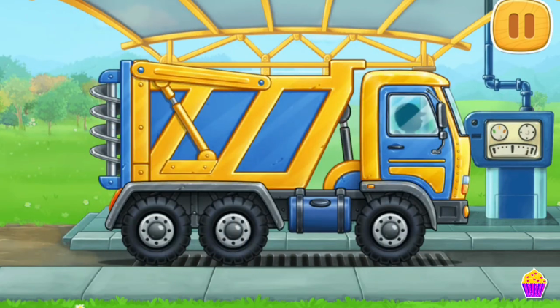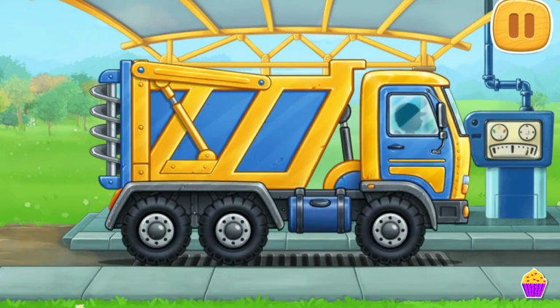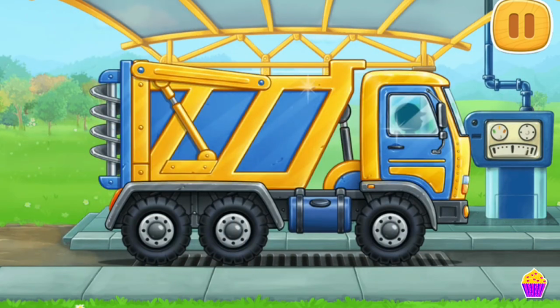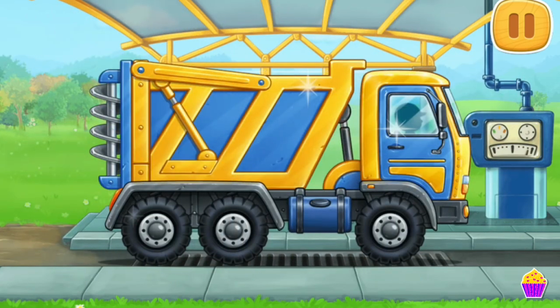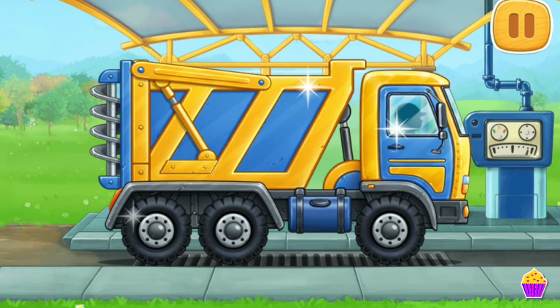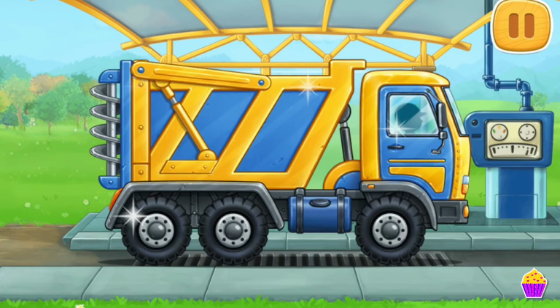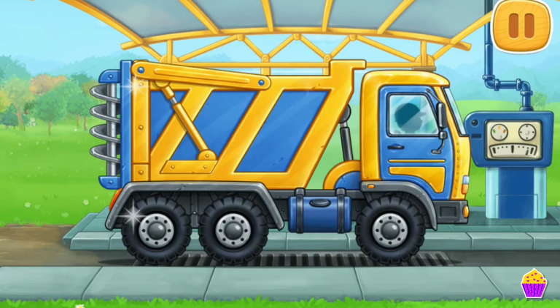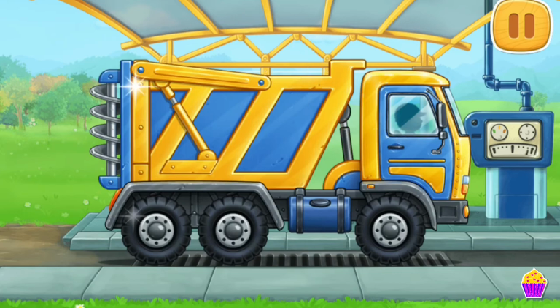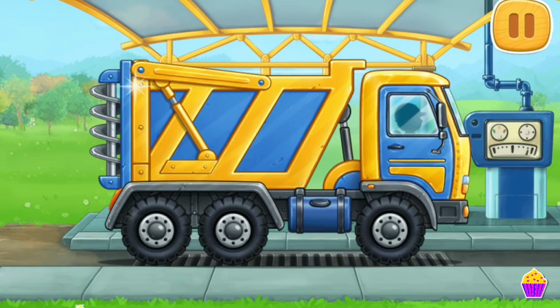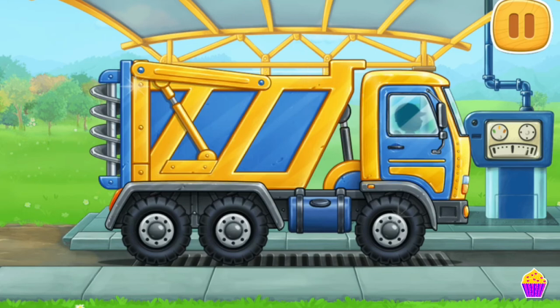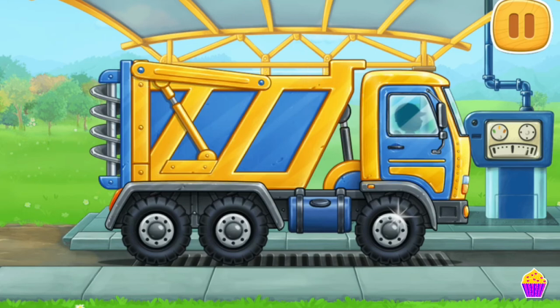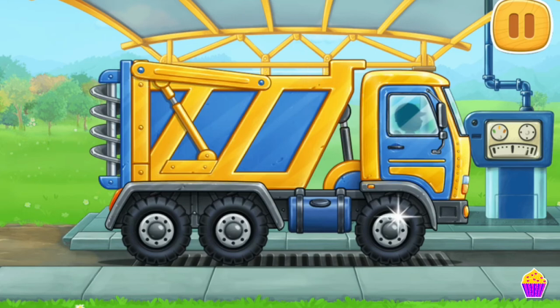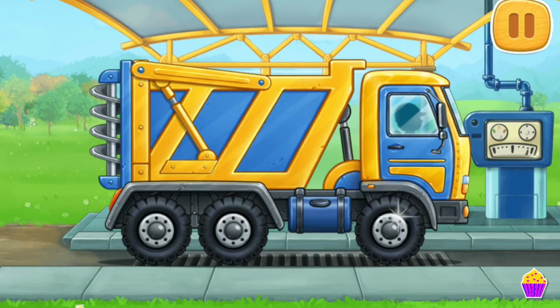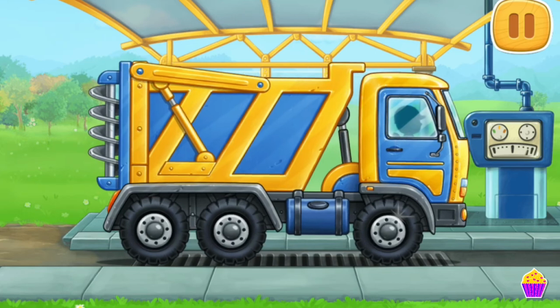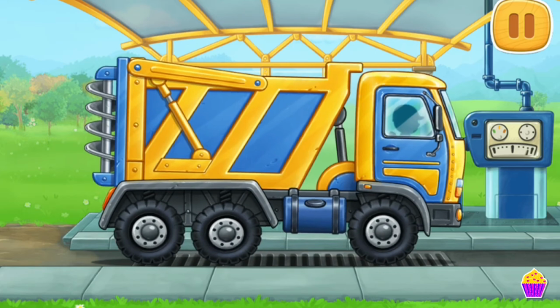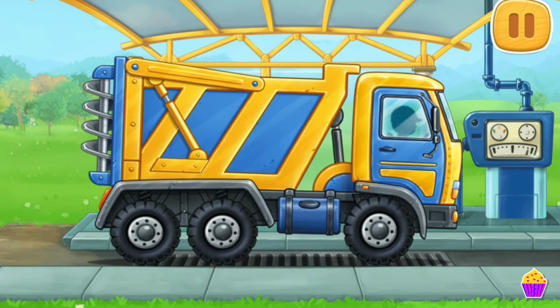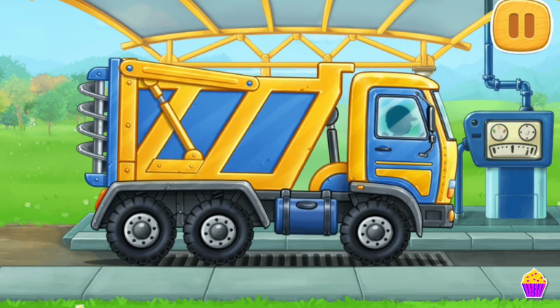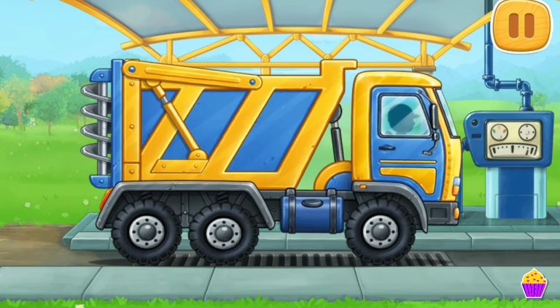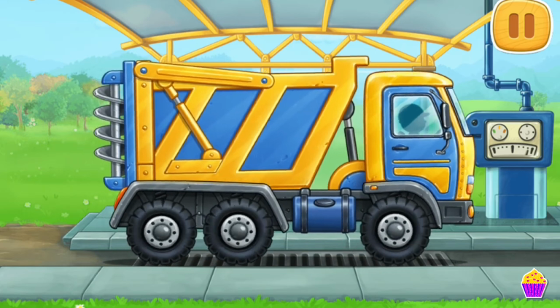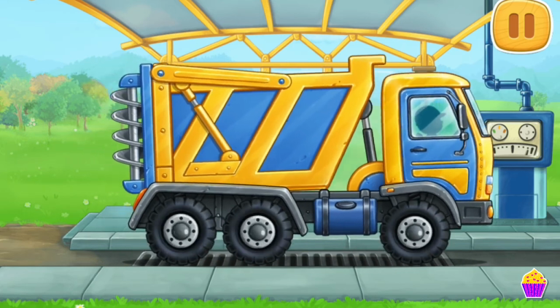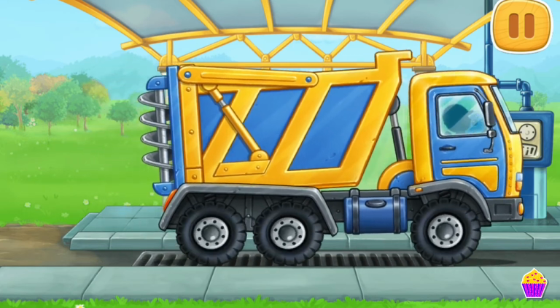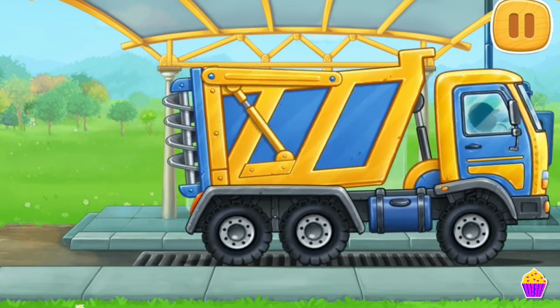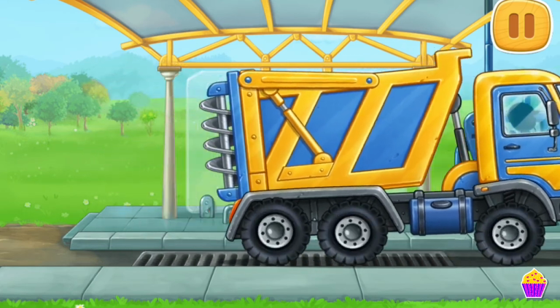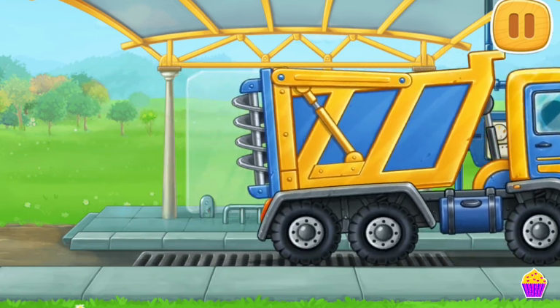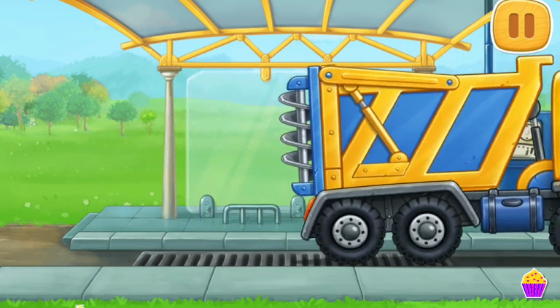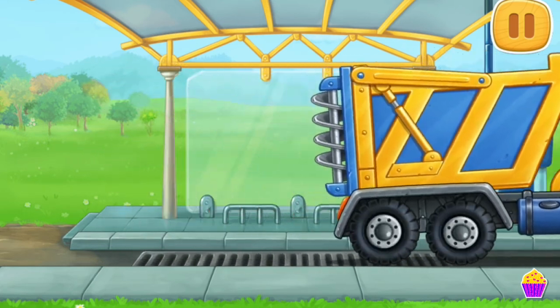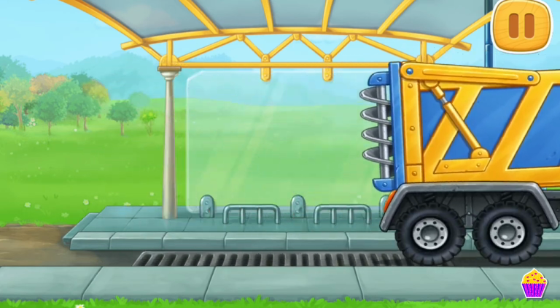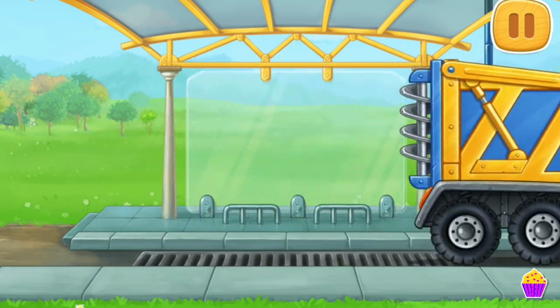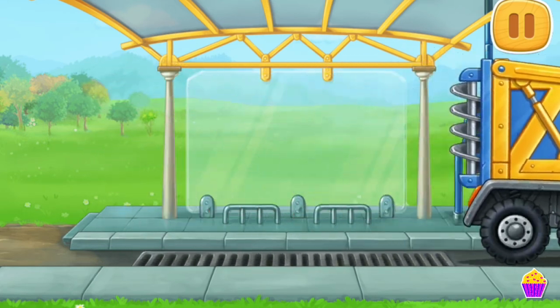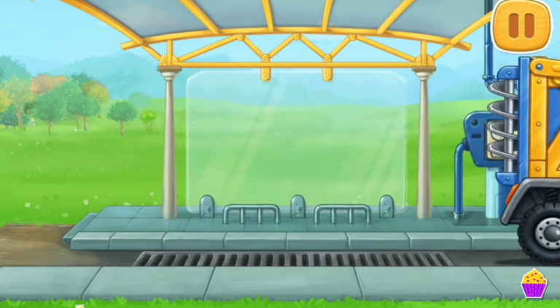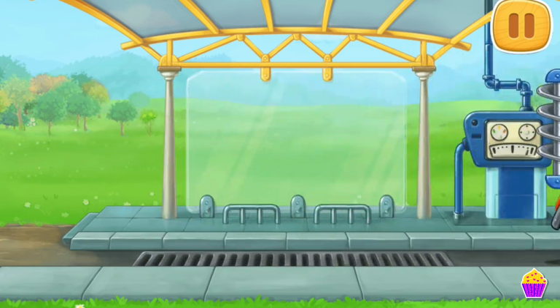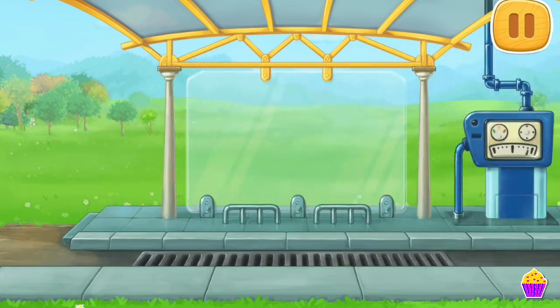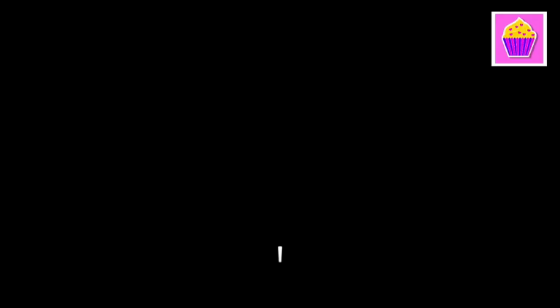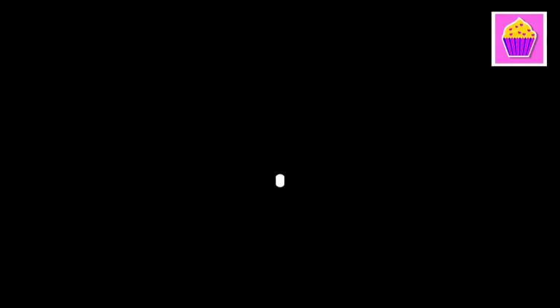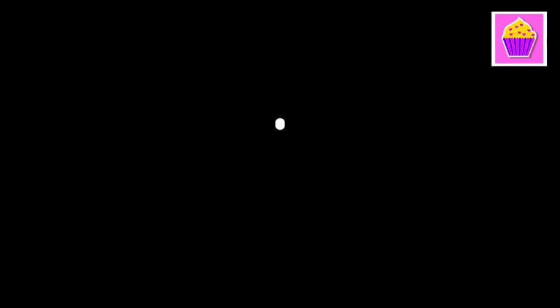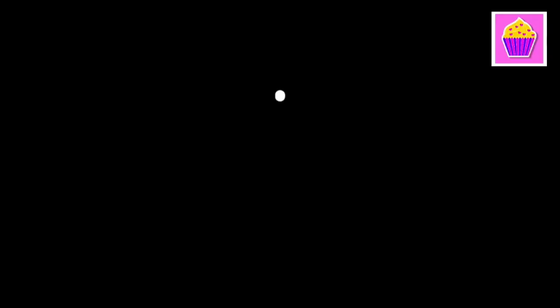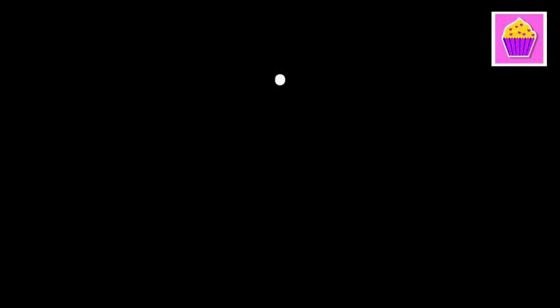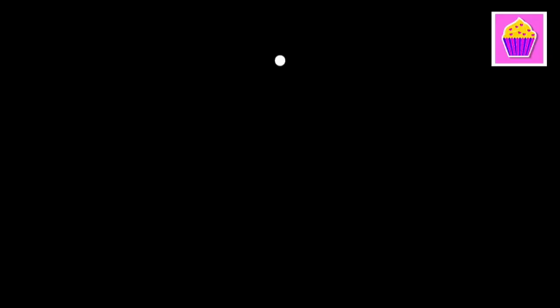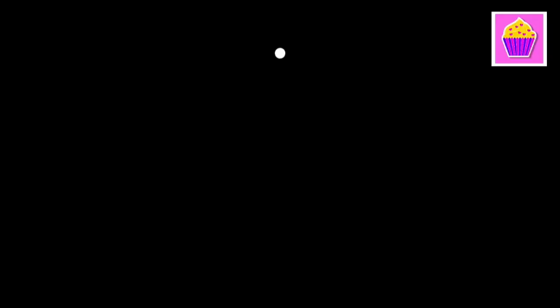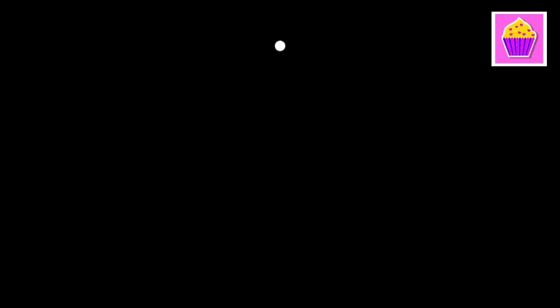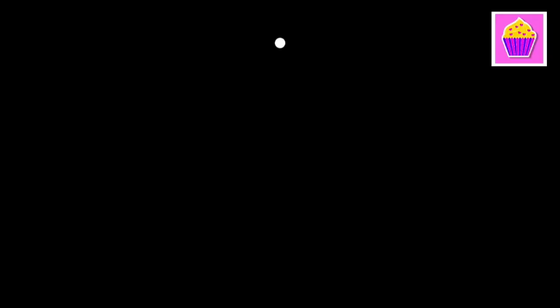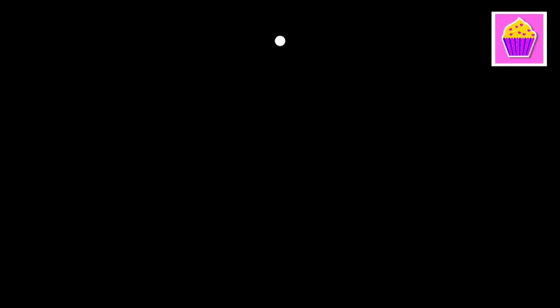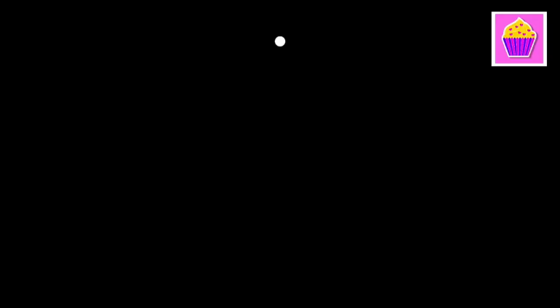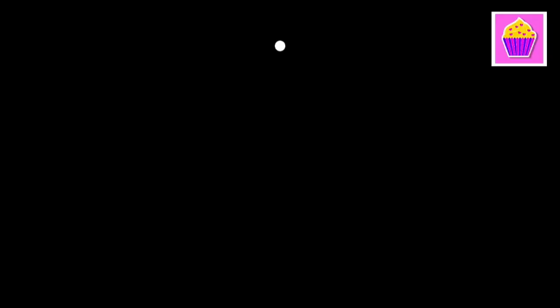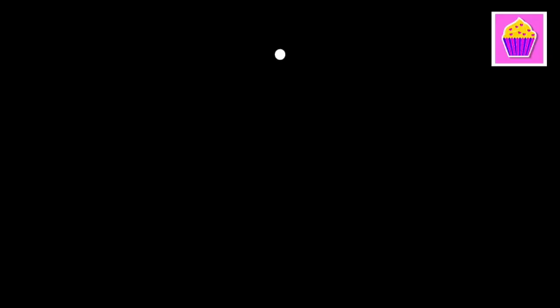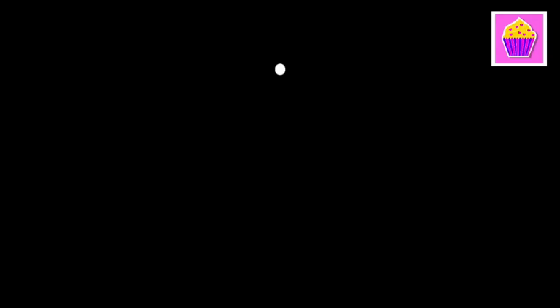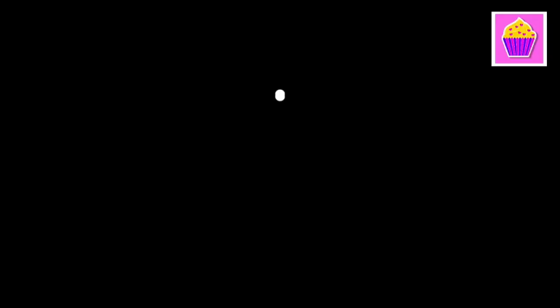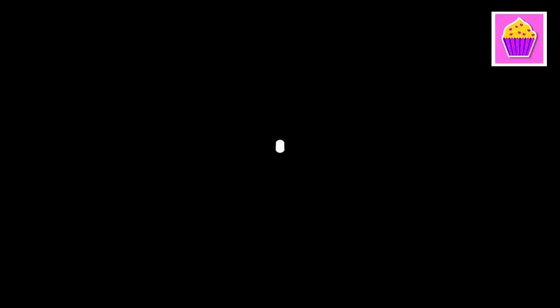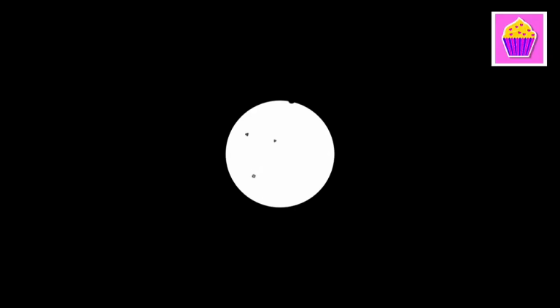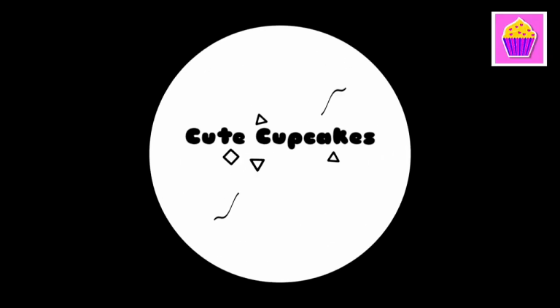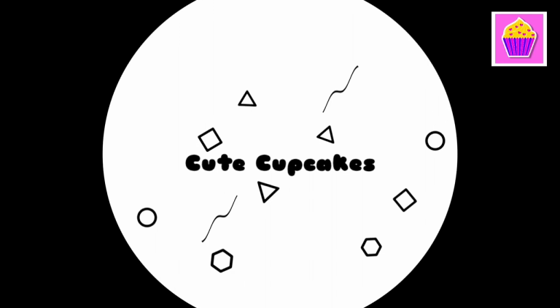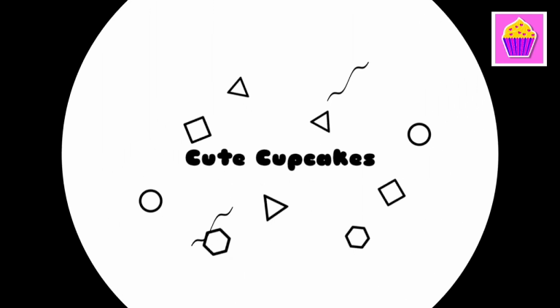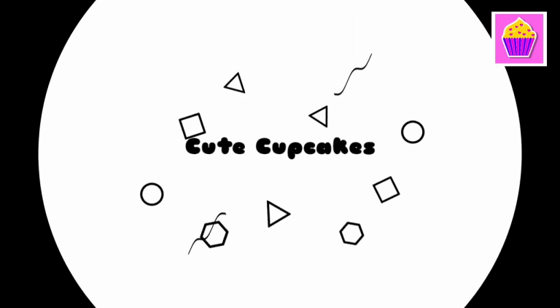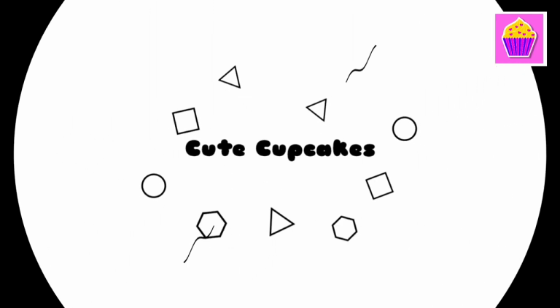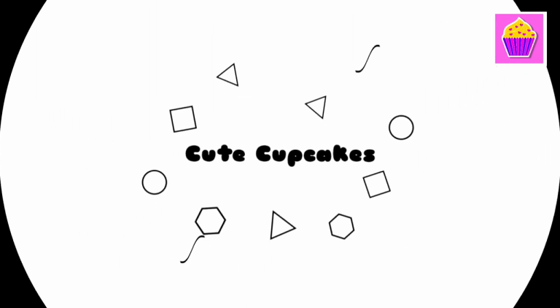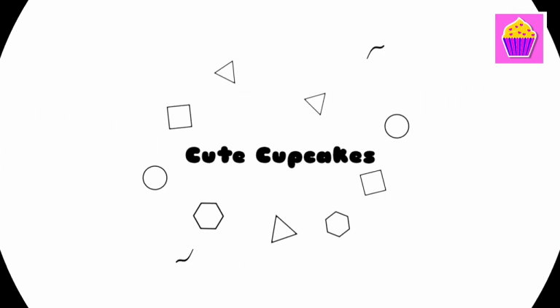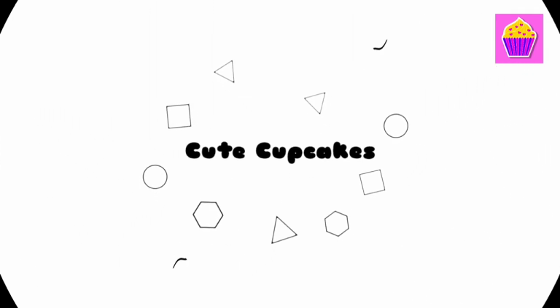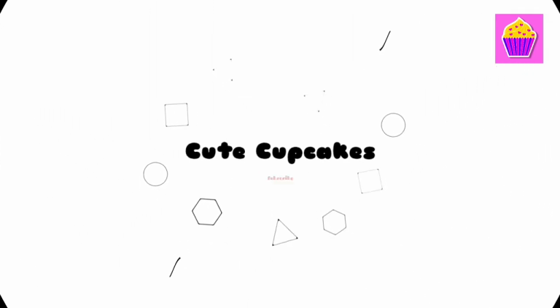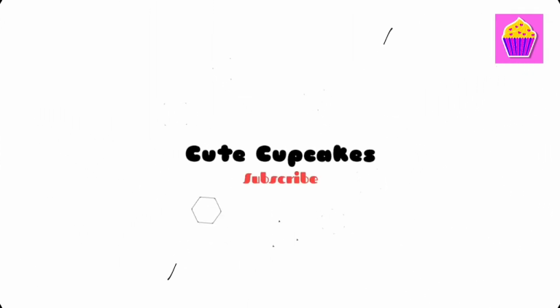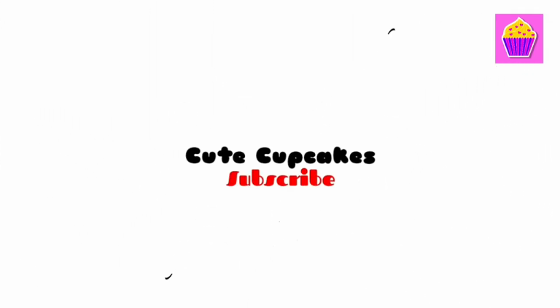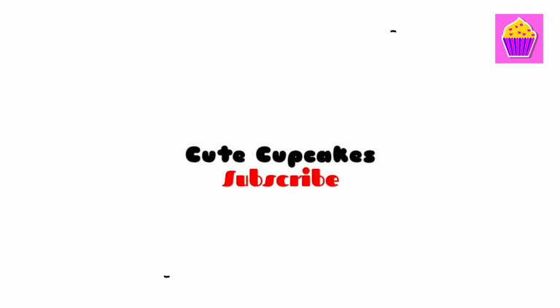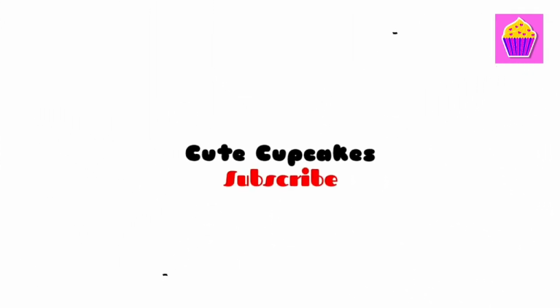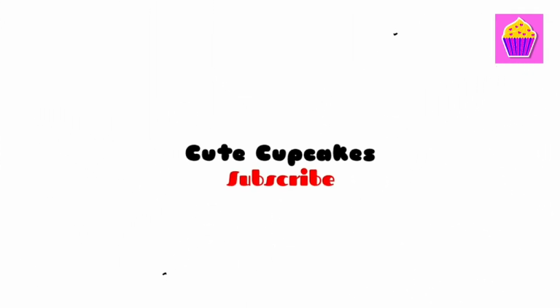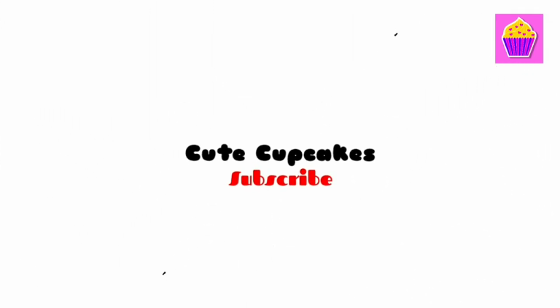We did it! We want to use the fertilizer spreader truck.